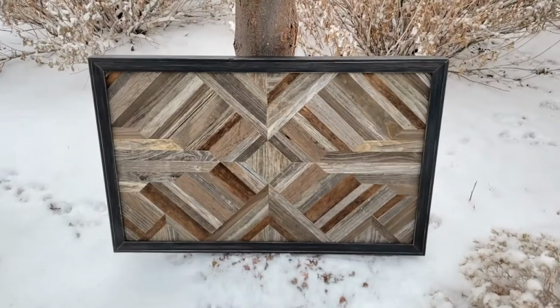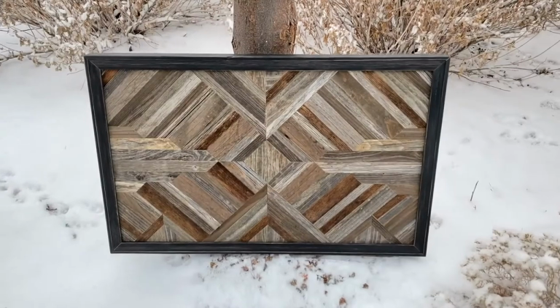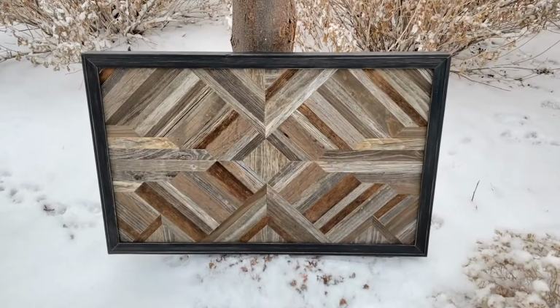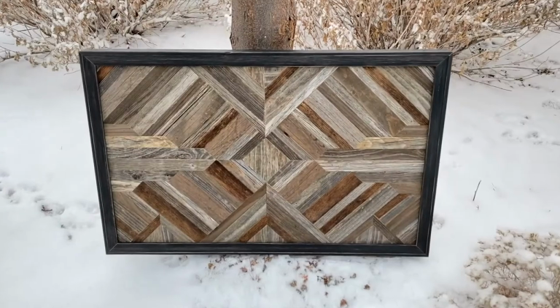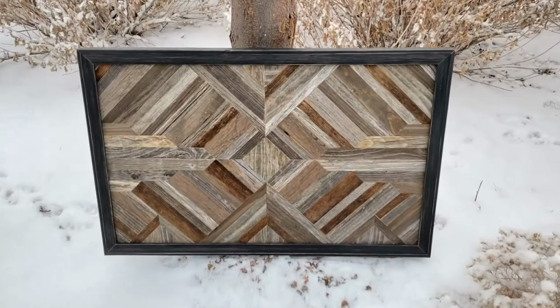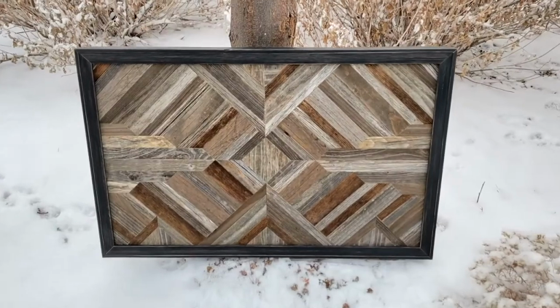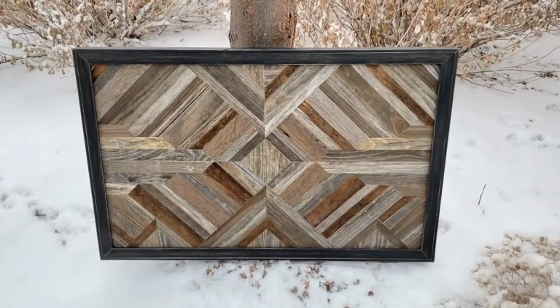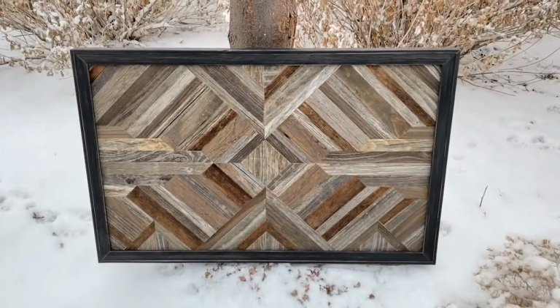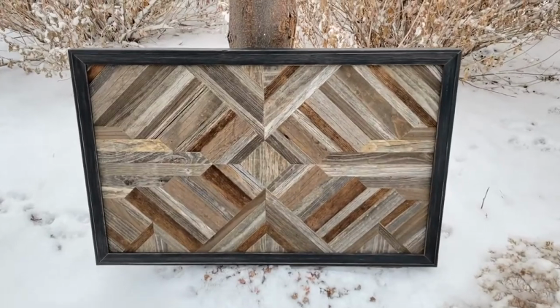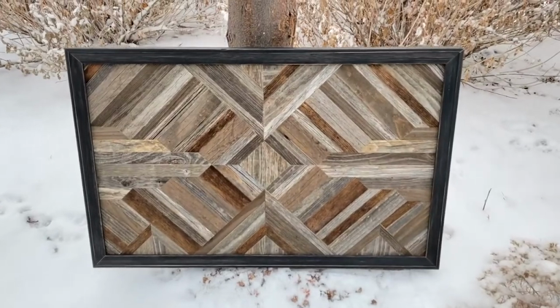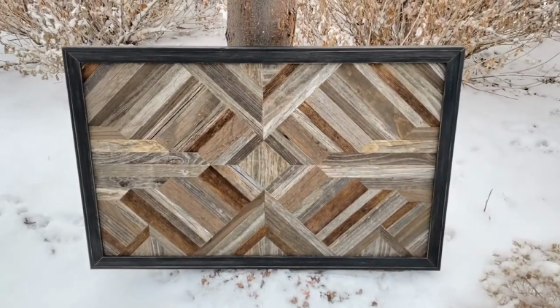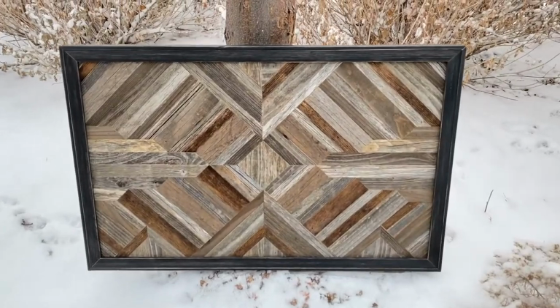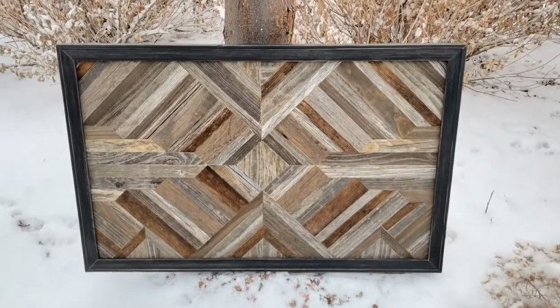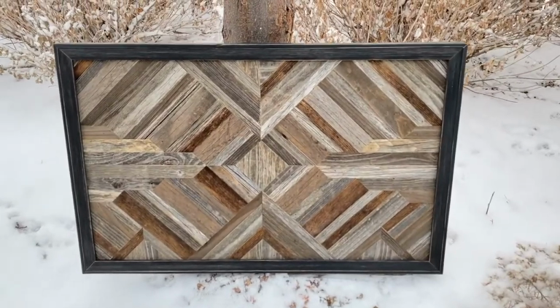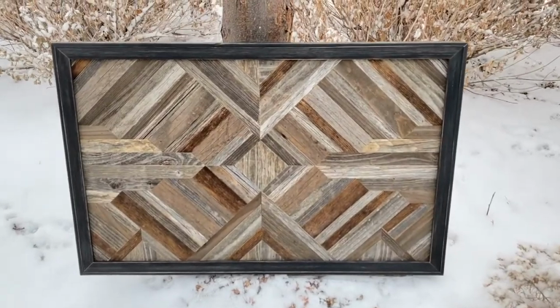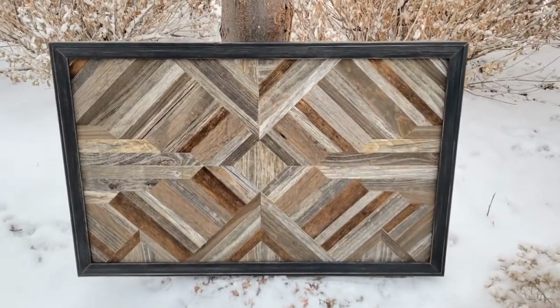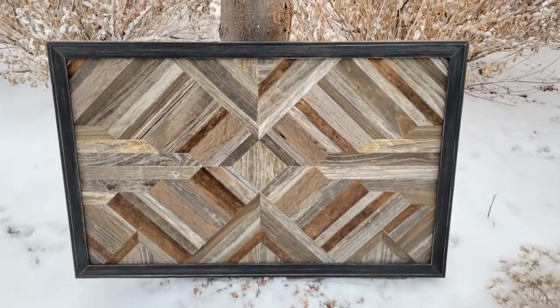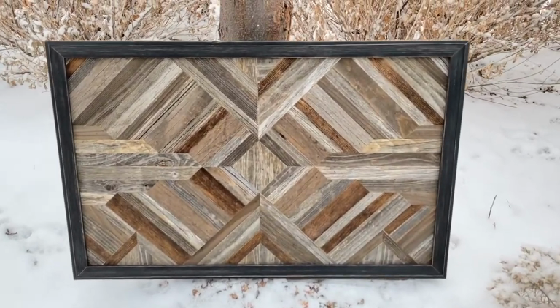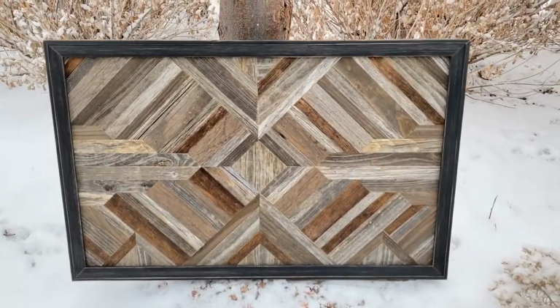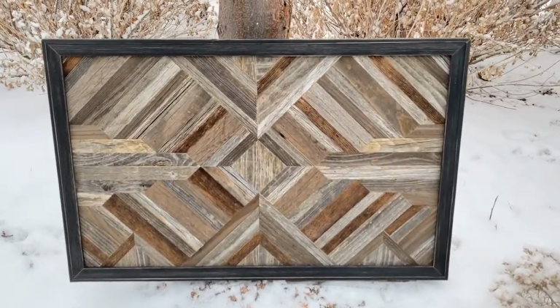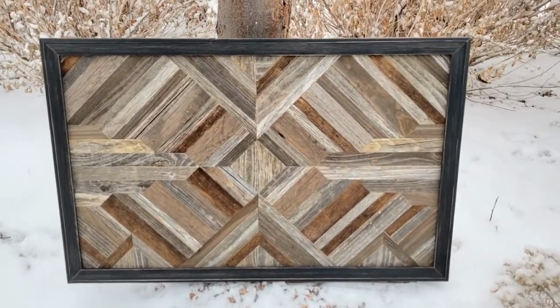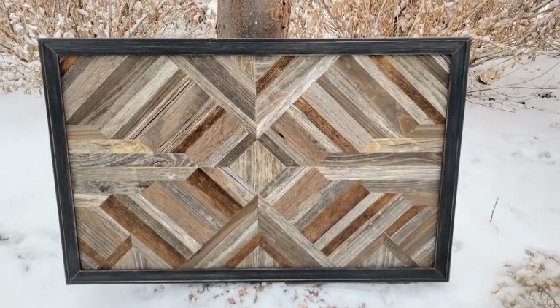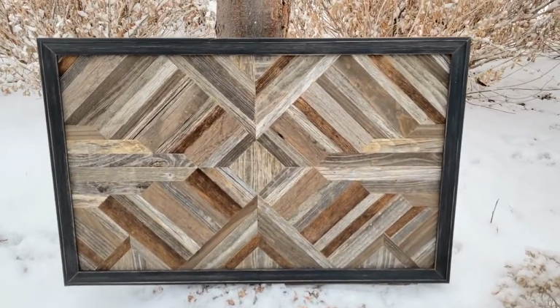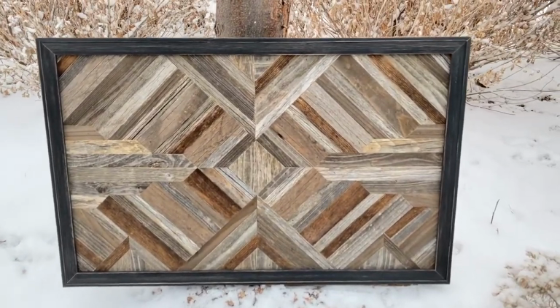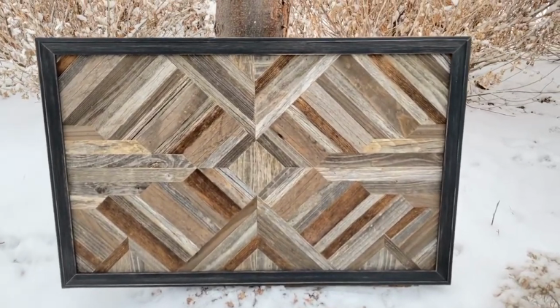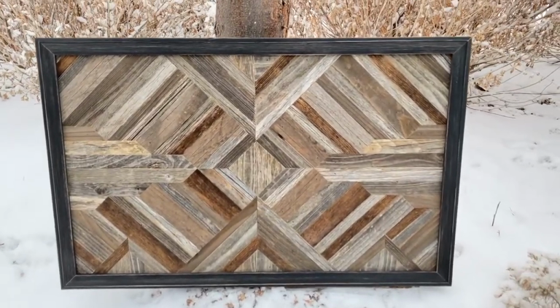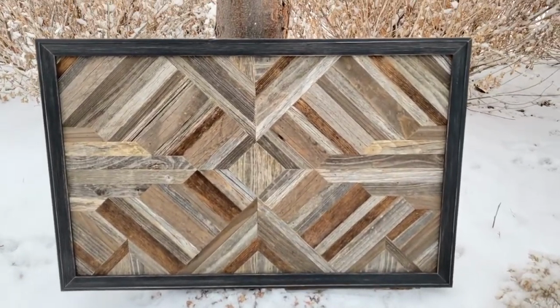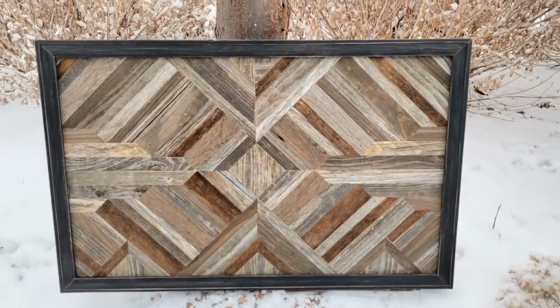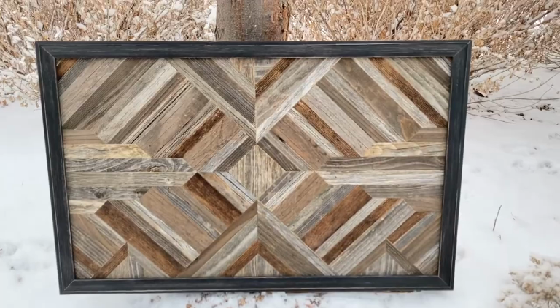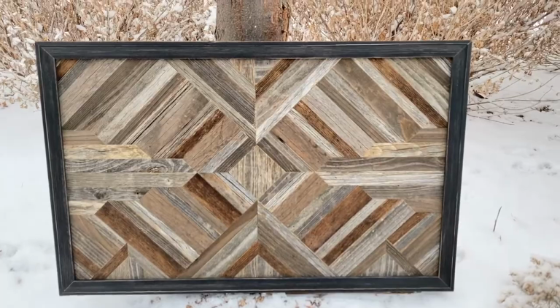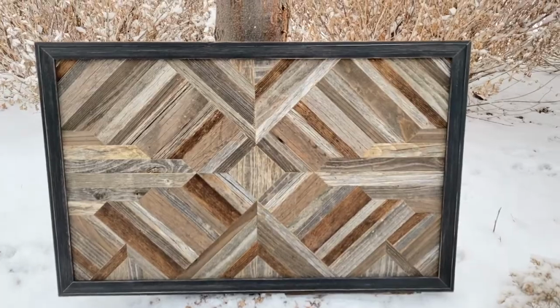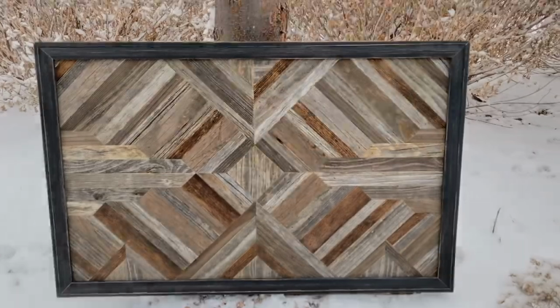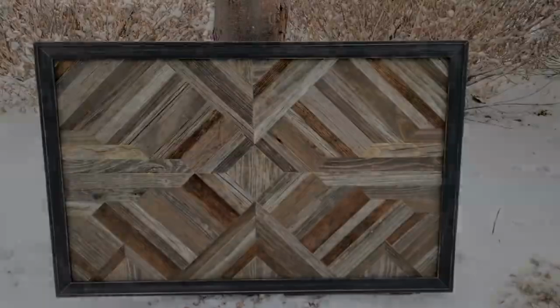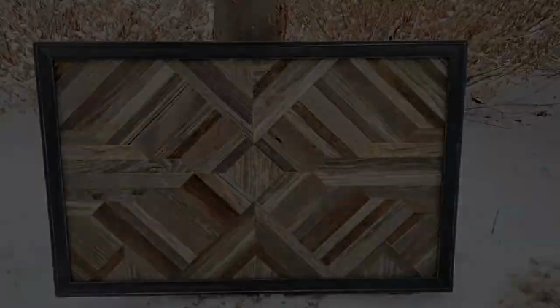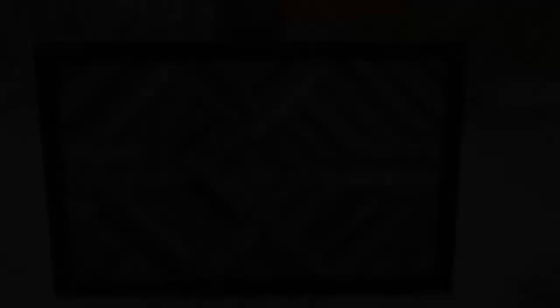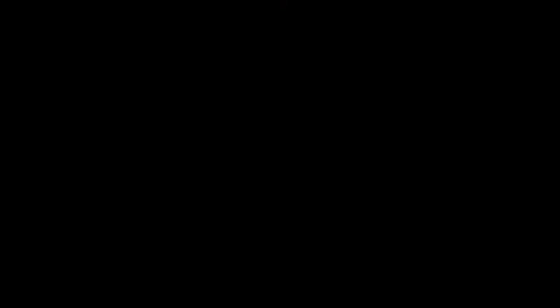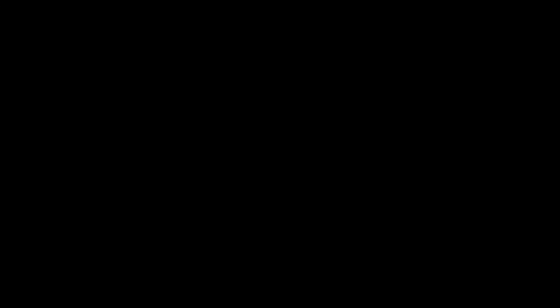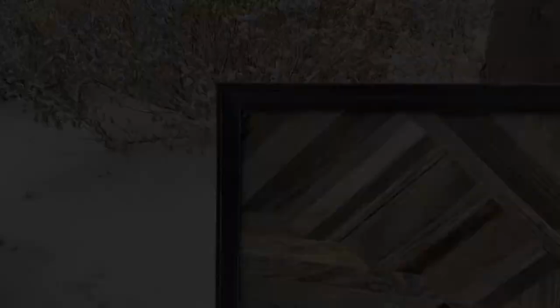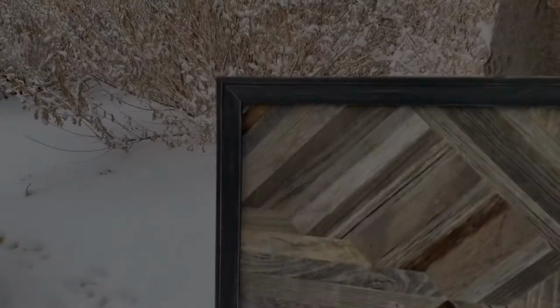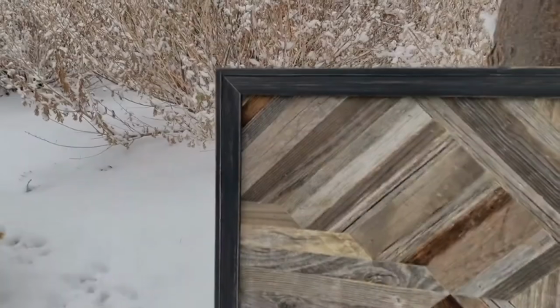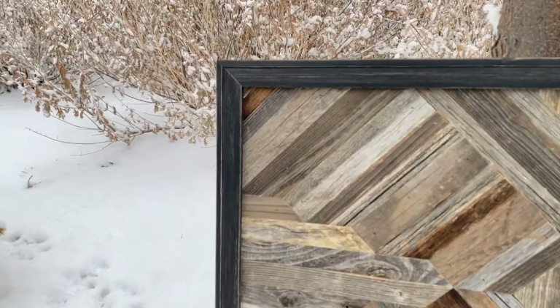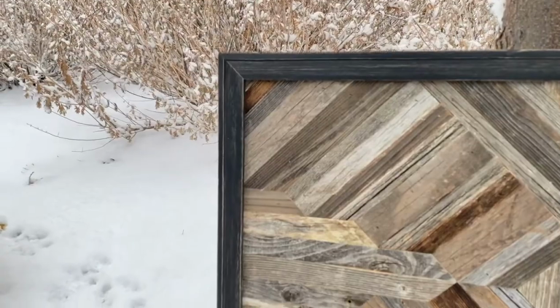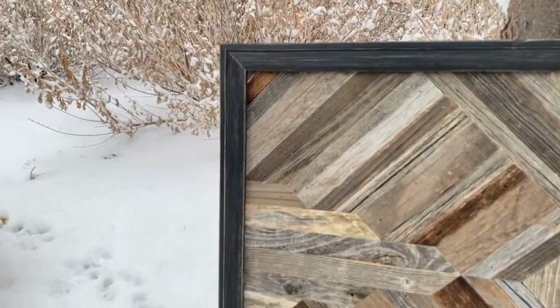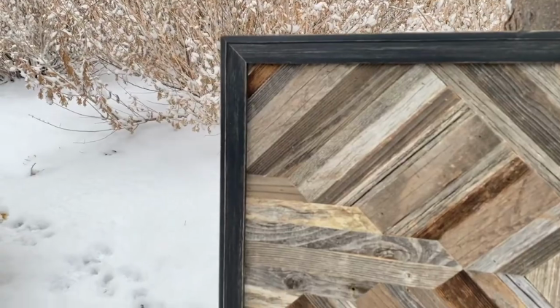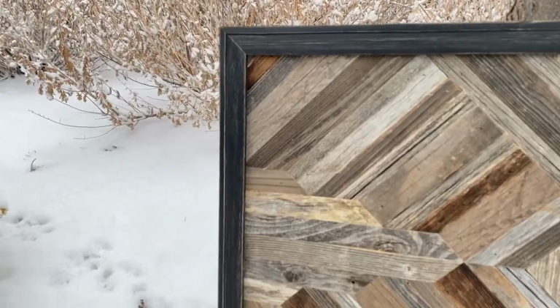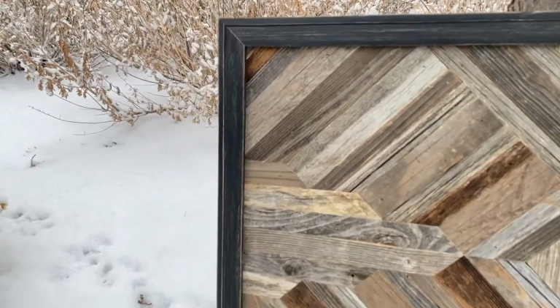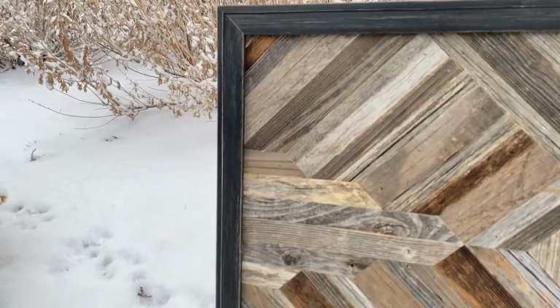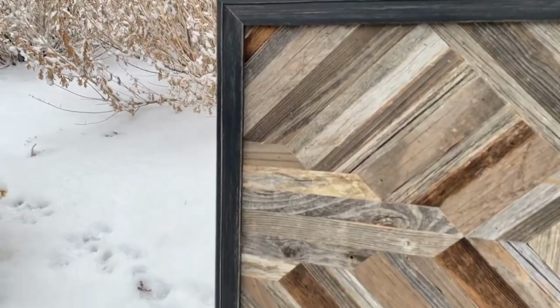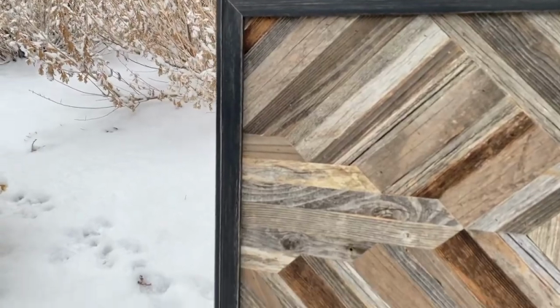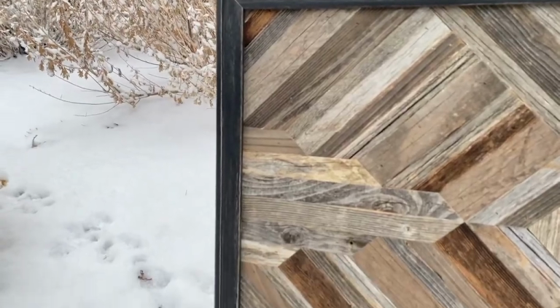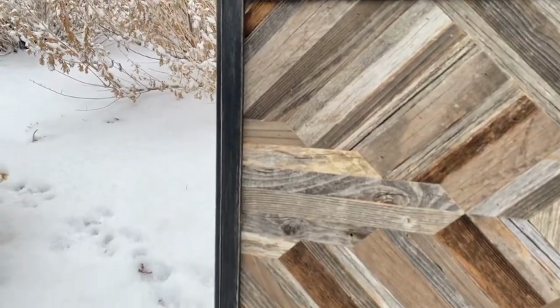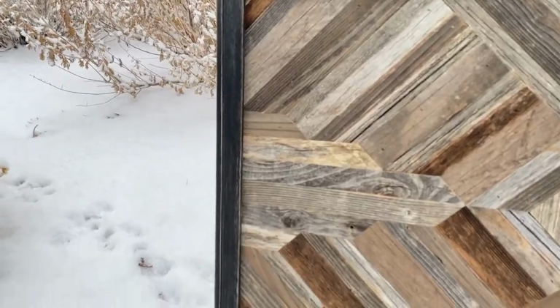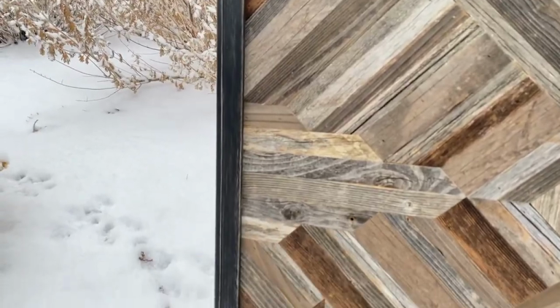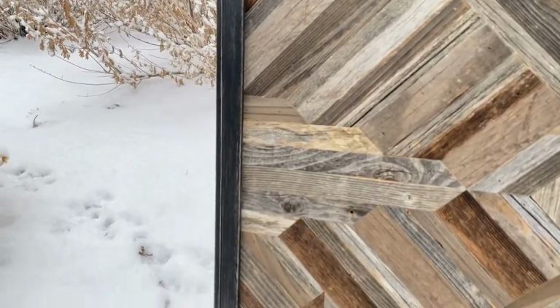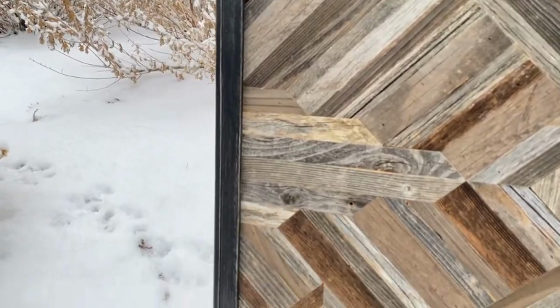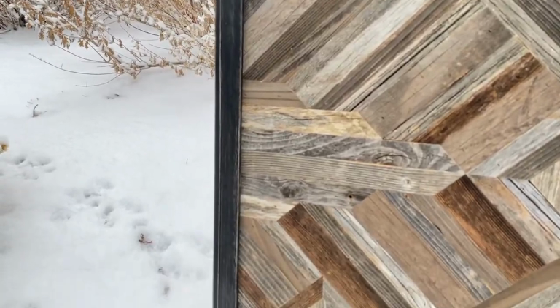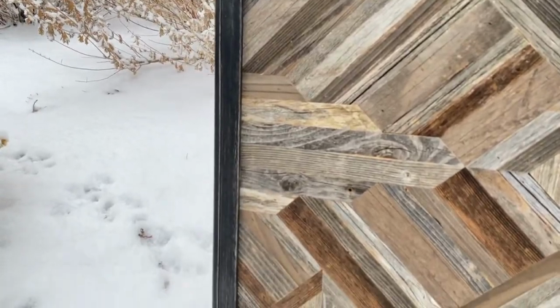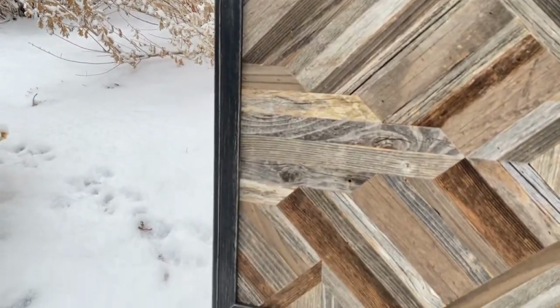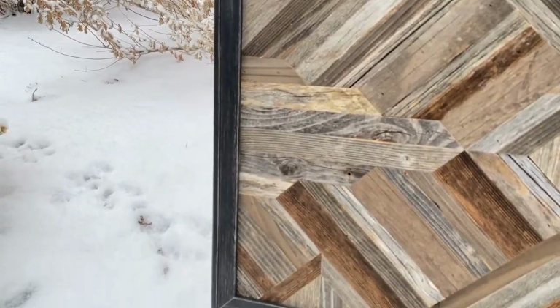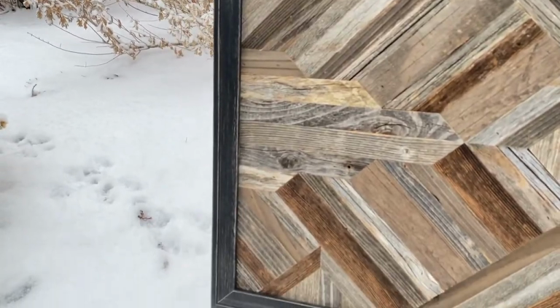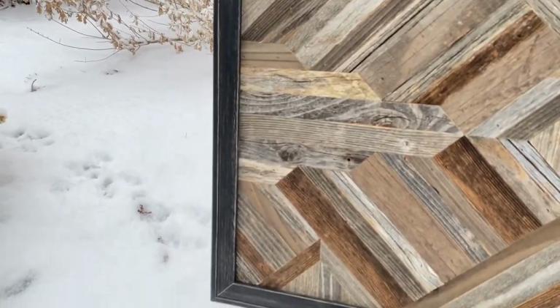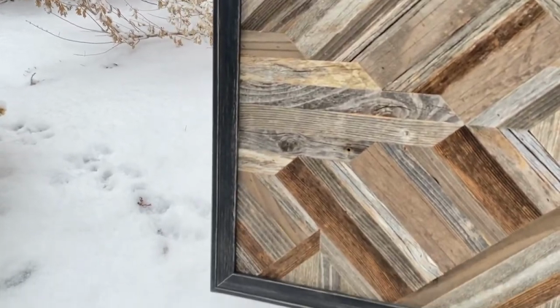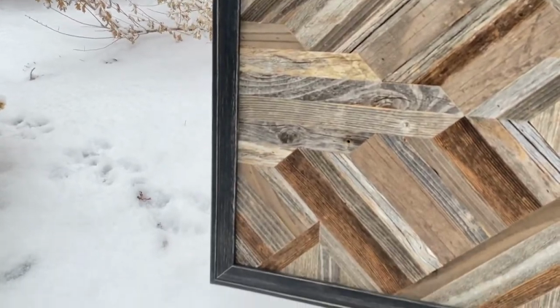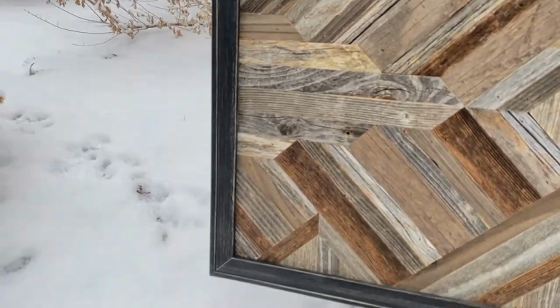Here's a final look at the completed sign. Hopefully it will inspire you to create your own abstract art. Thanks for watching.